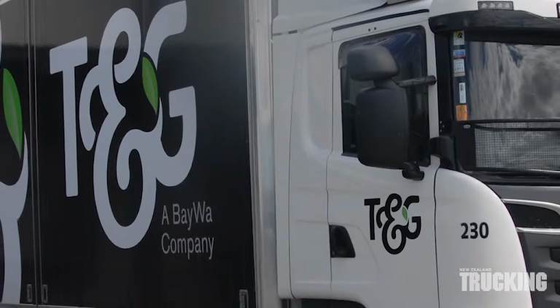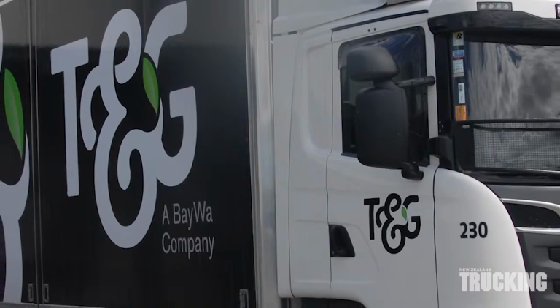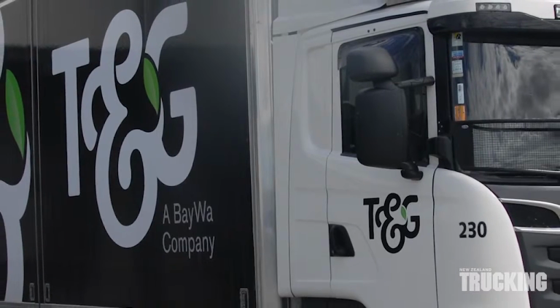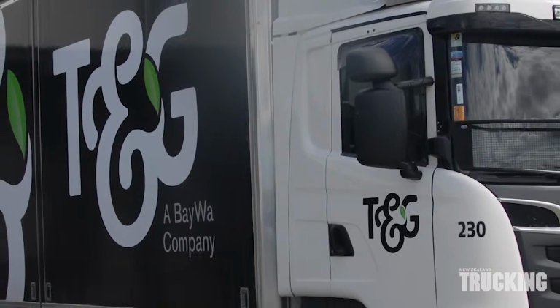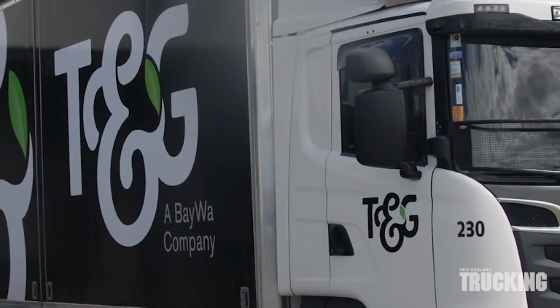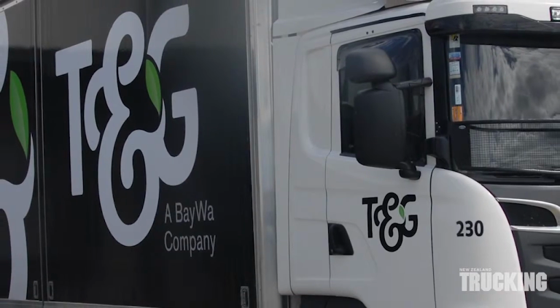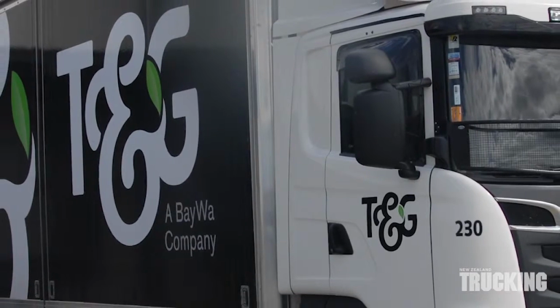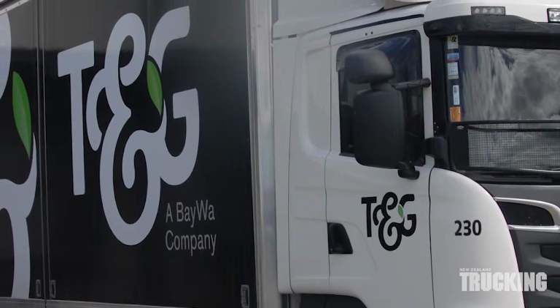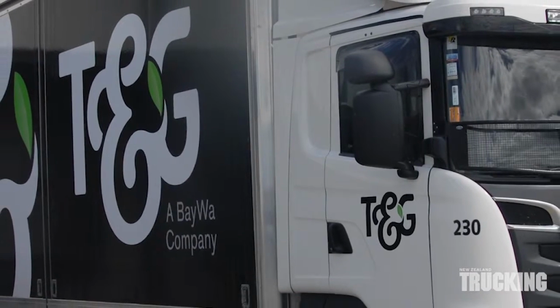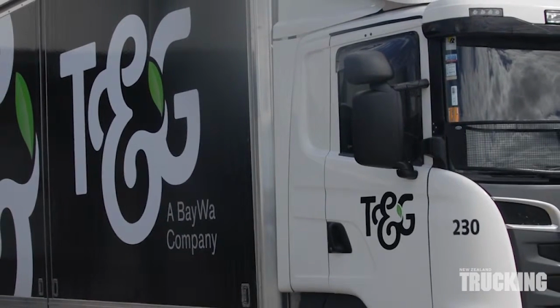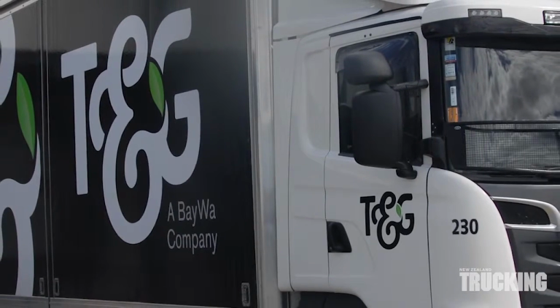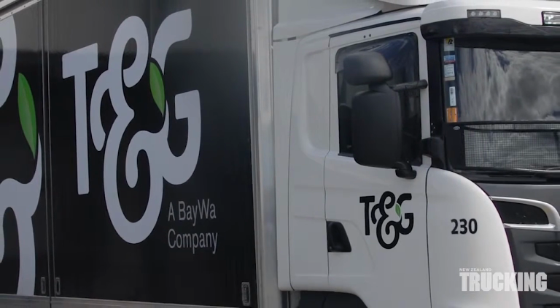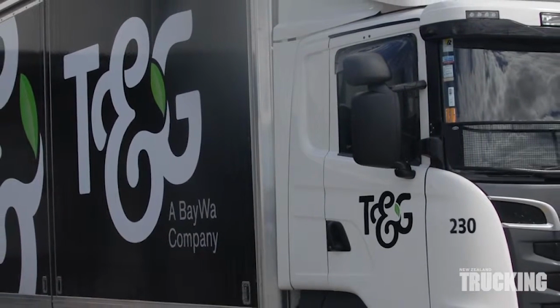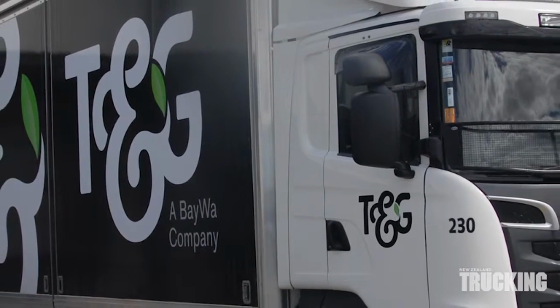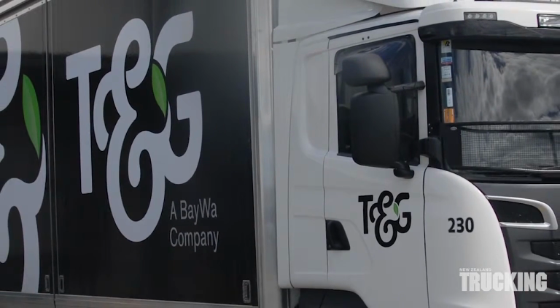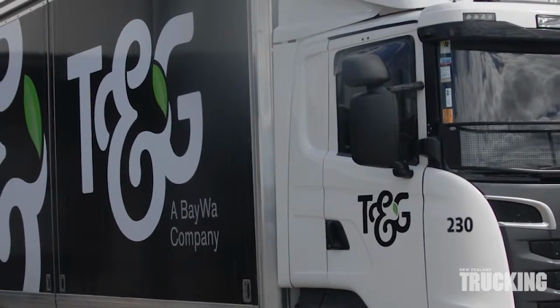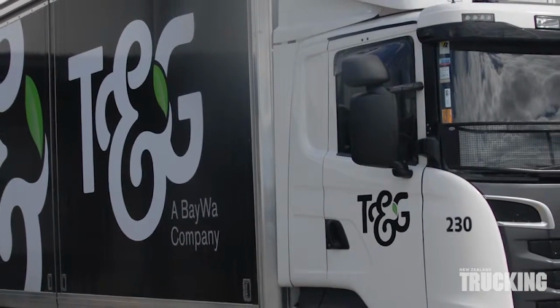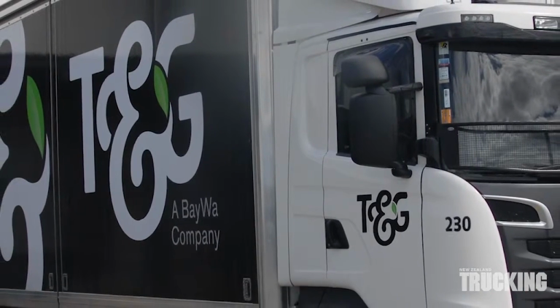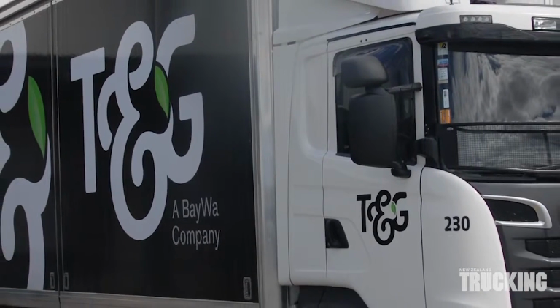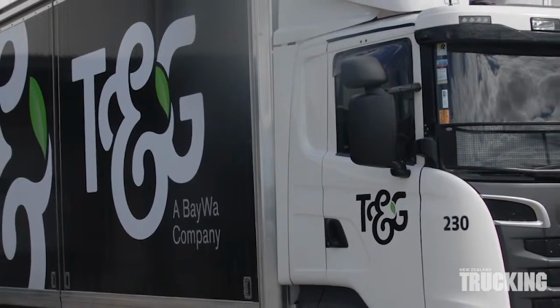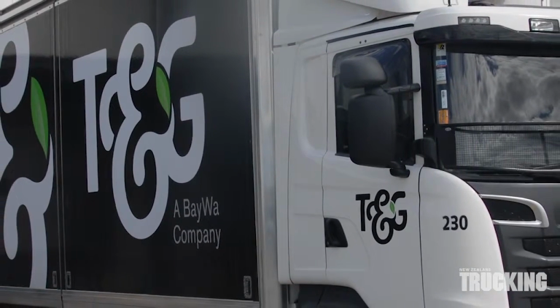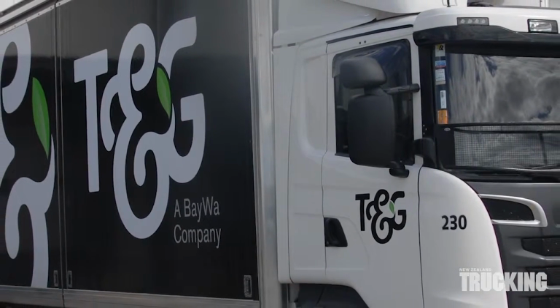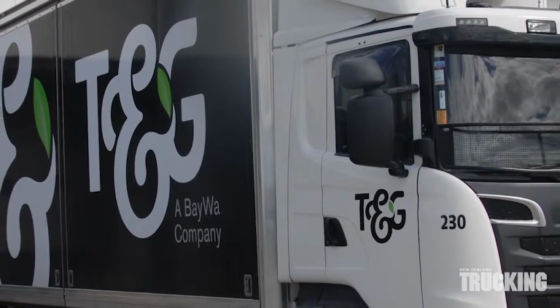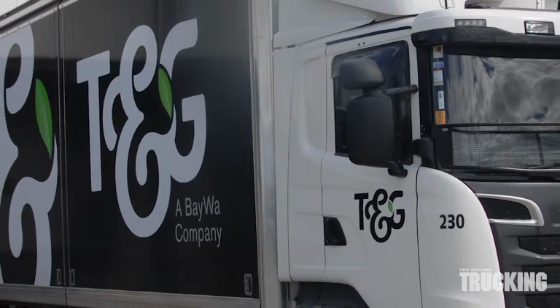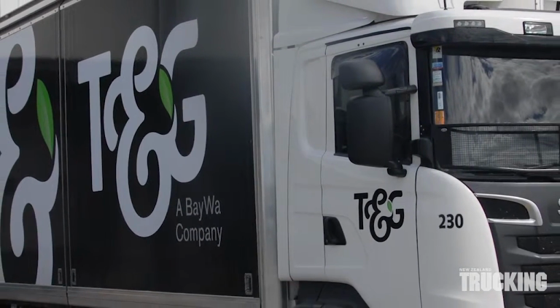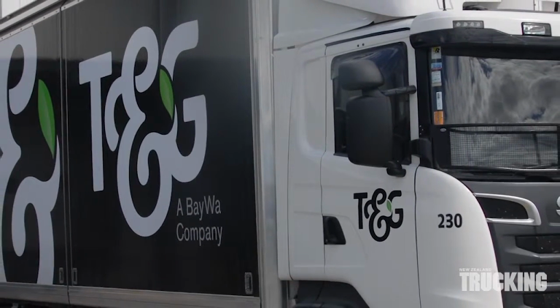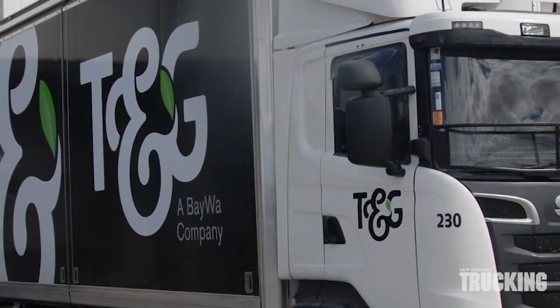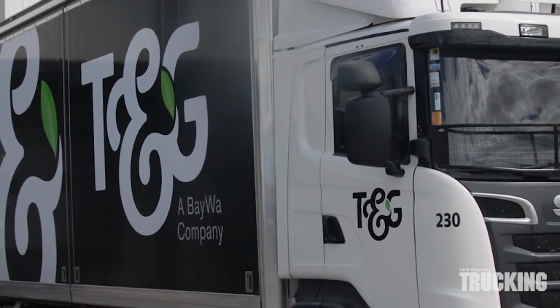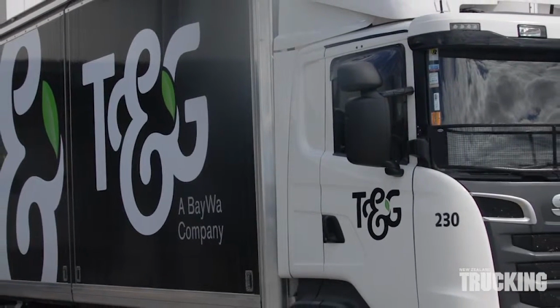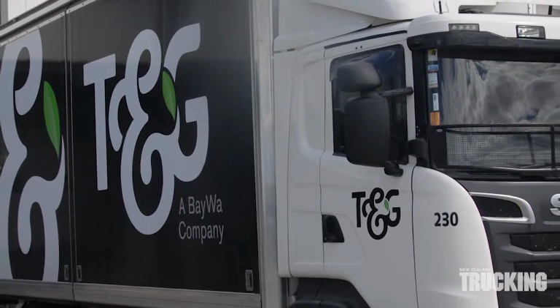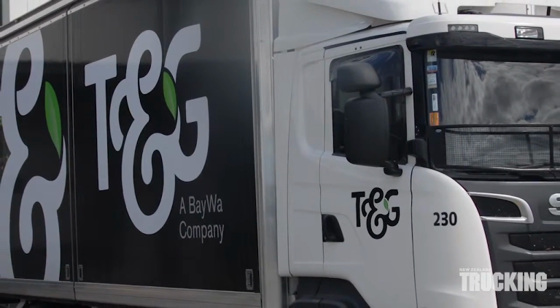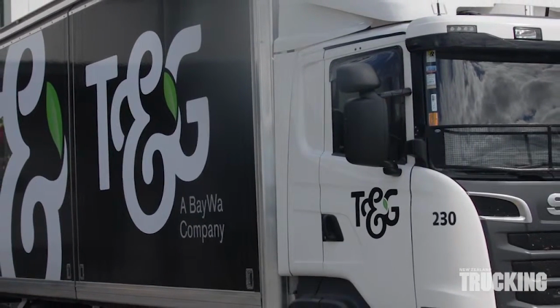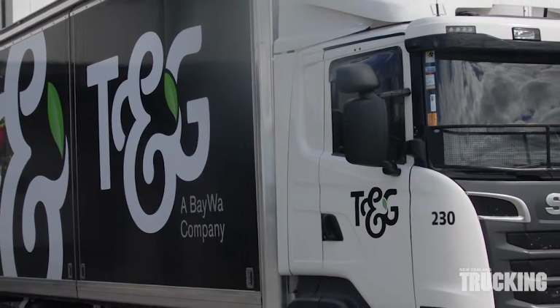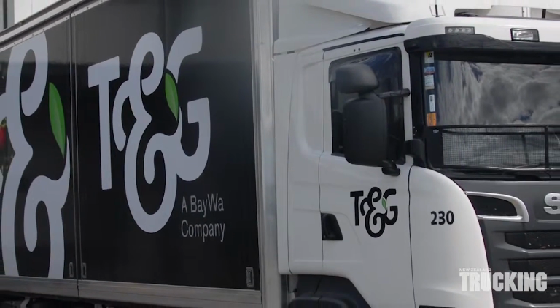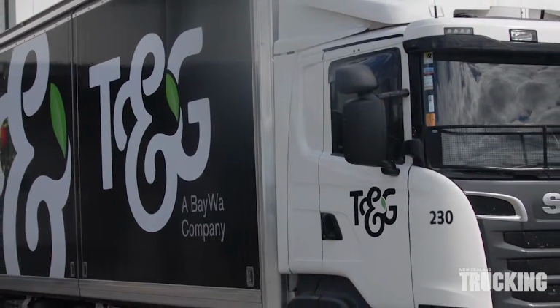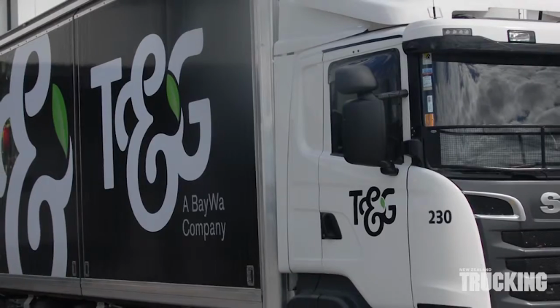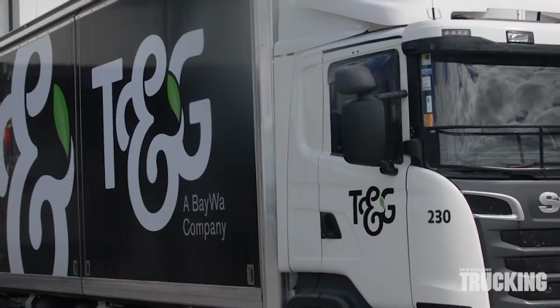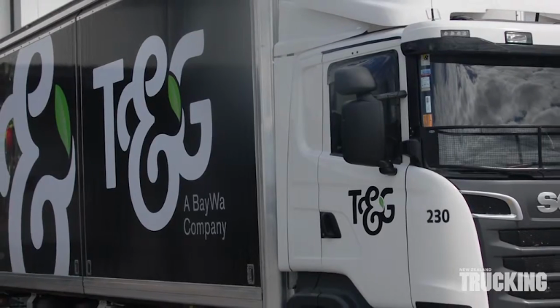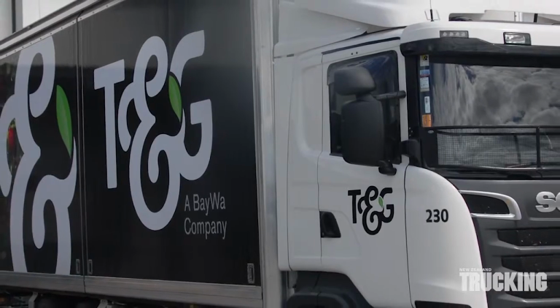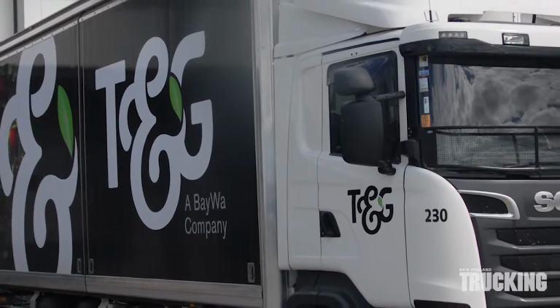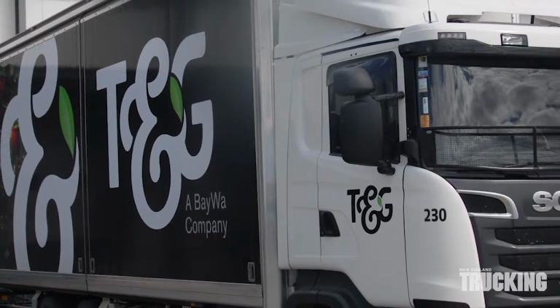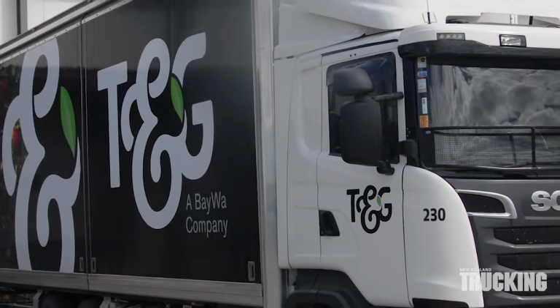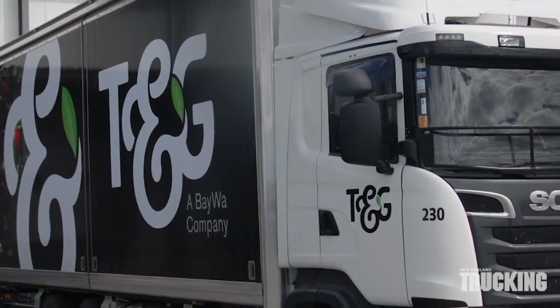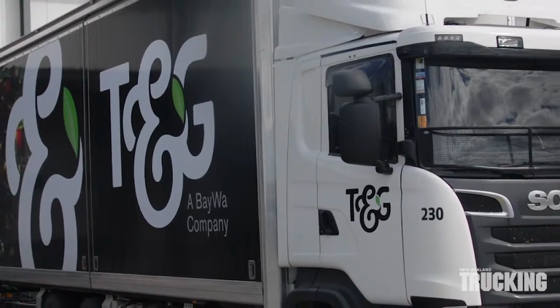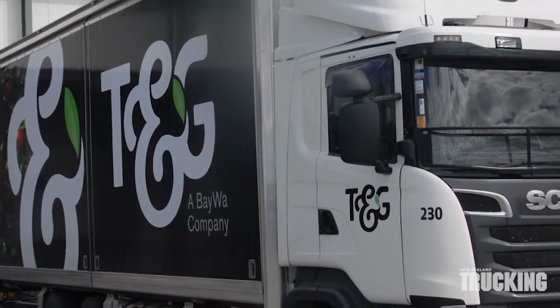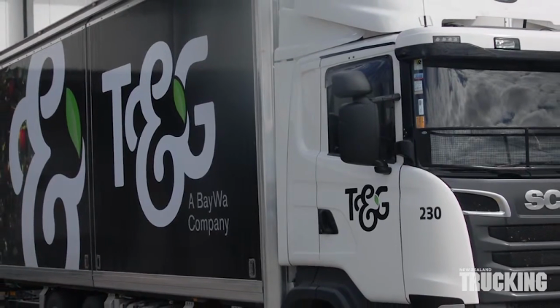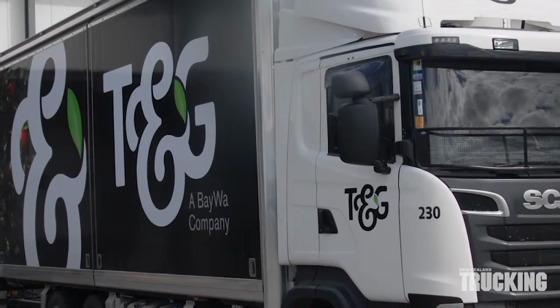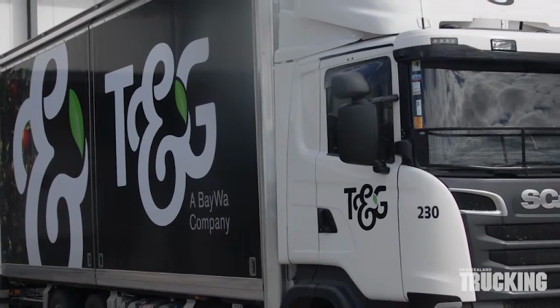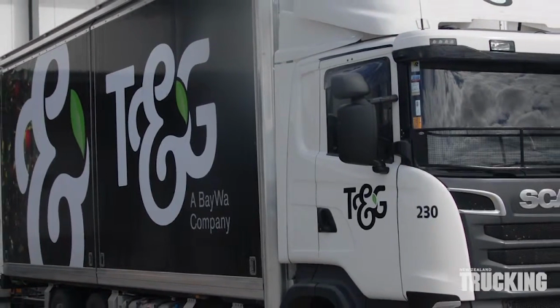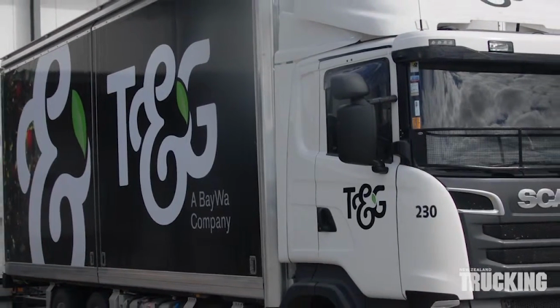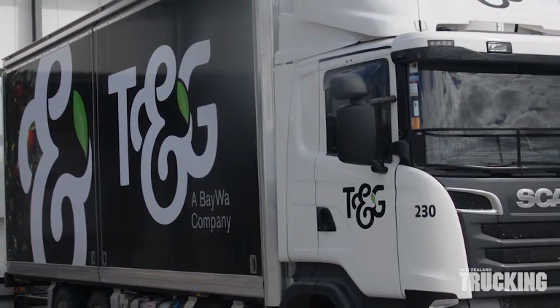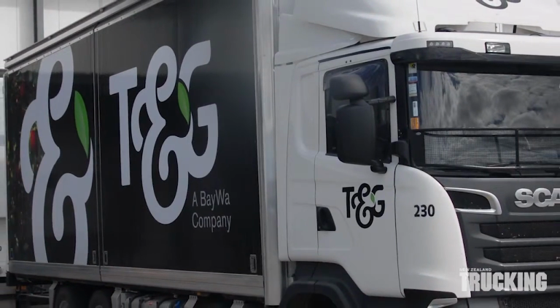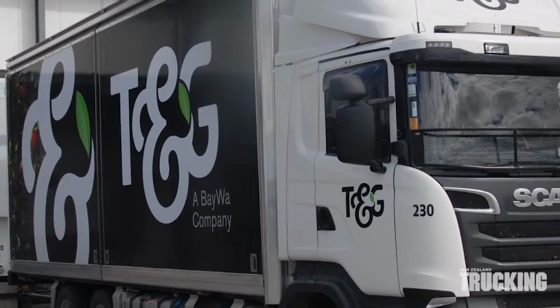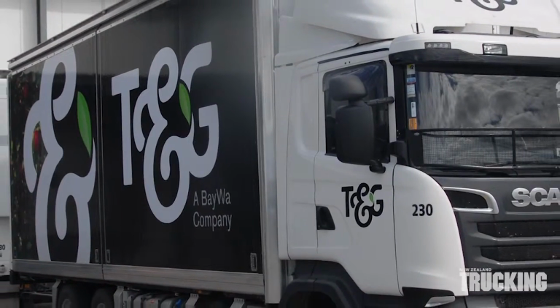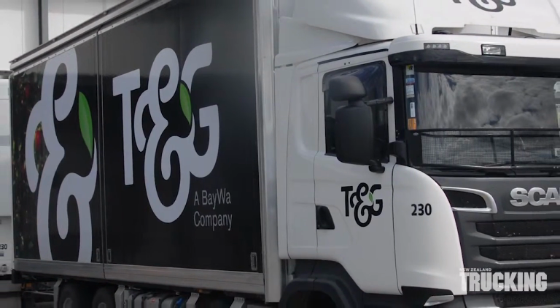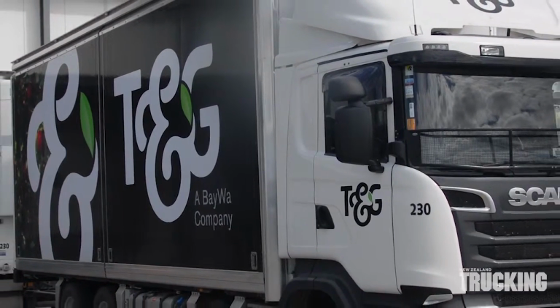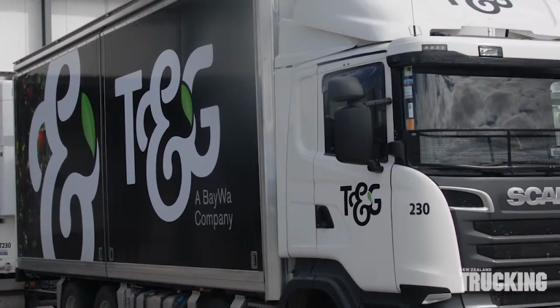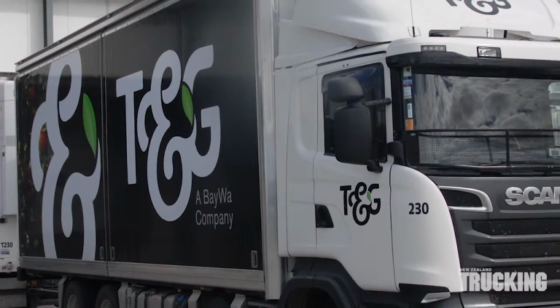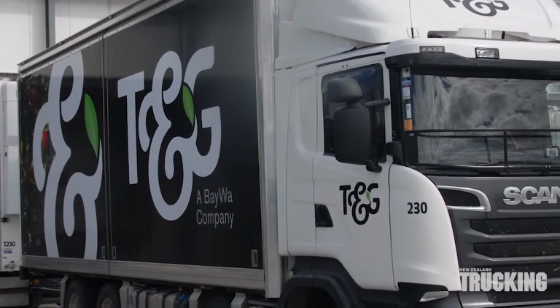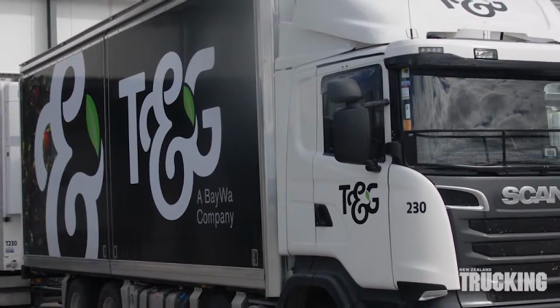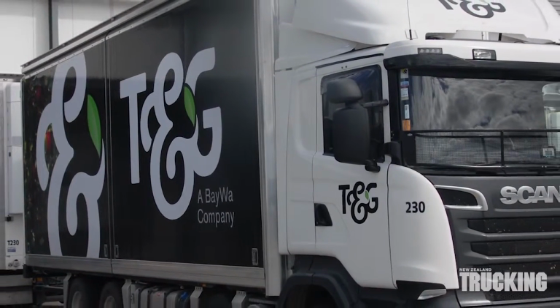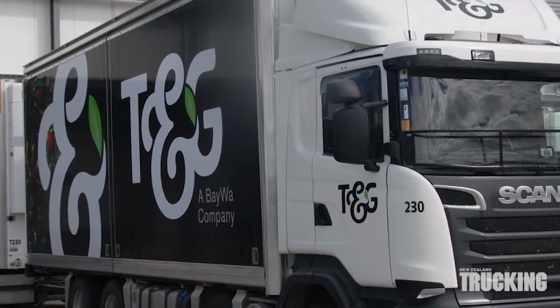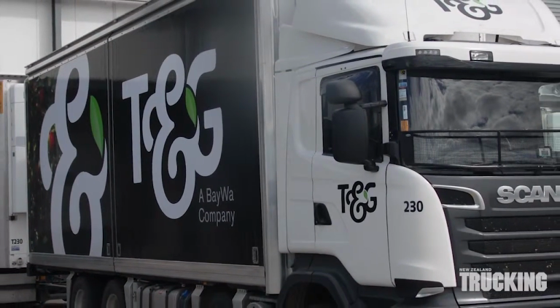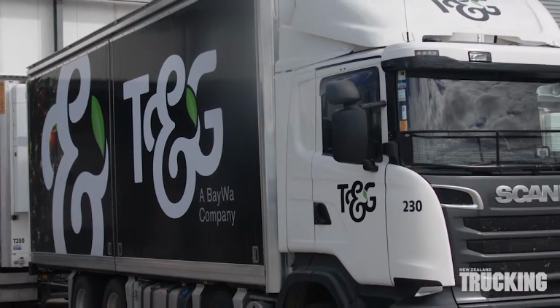Maxi-Trans slider side technology gives turners and growers the capability to load and unload through the side doors as well as the rear of their combinations.